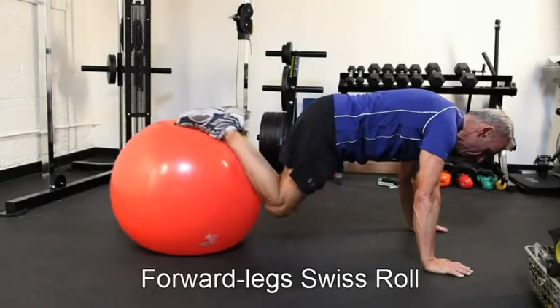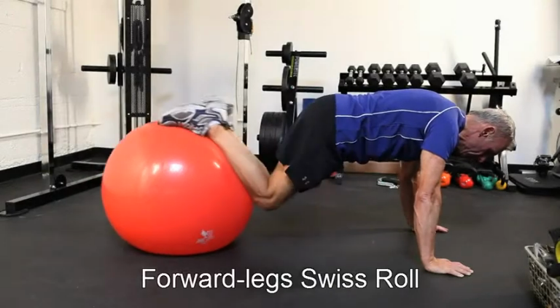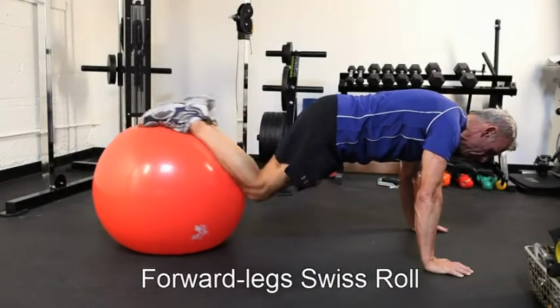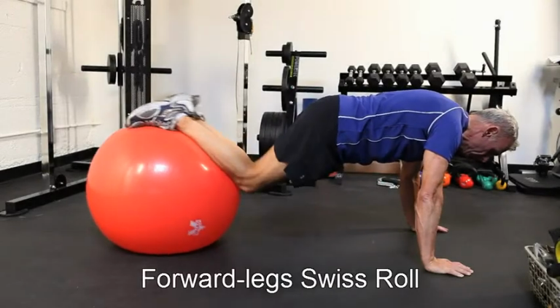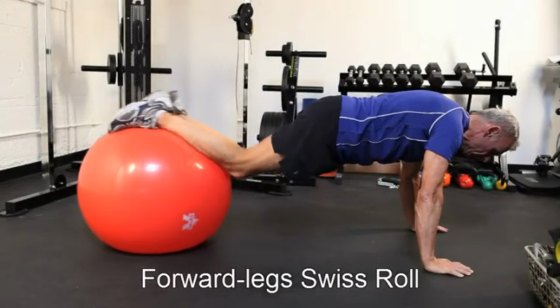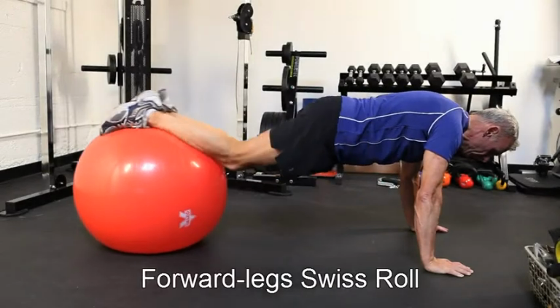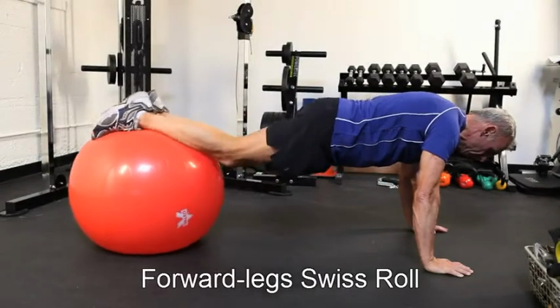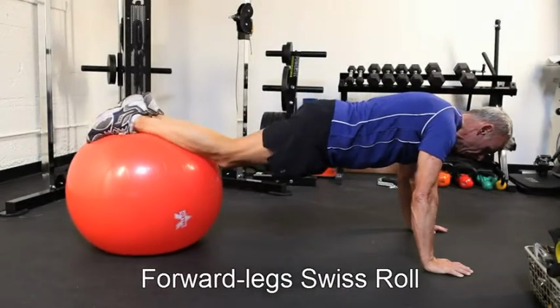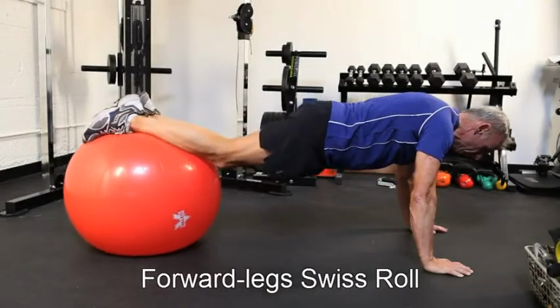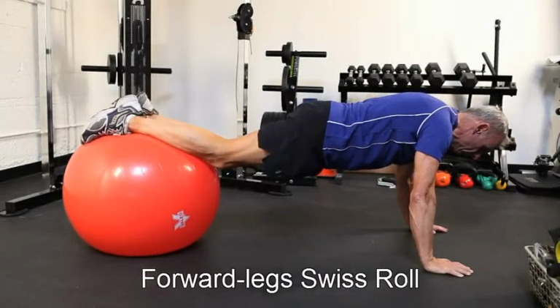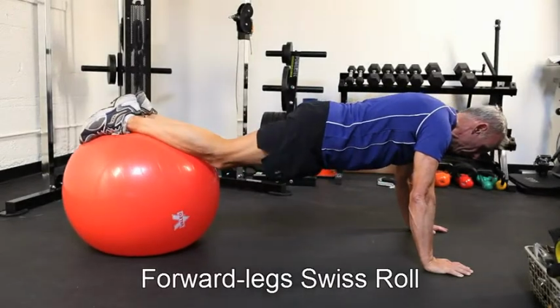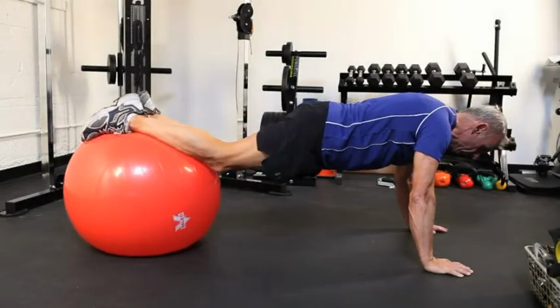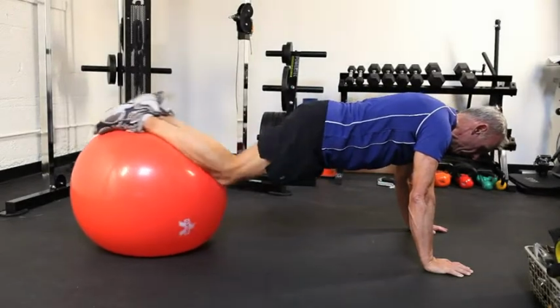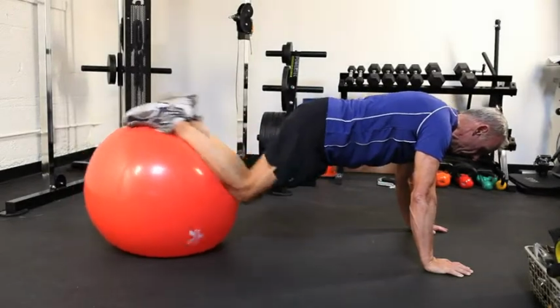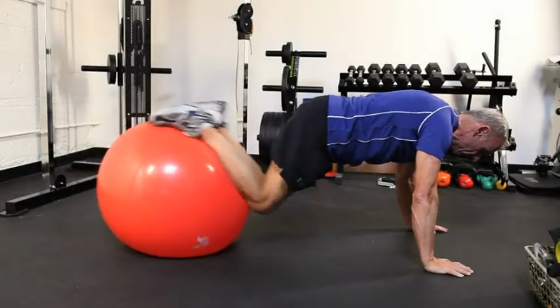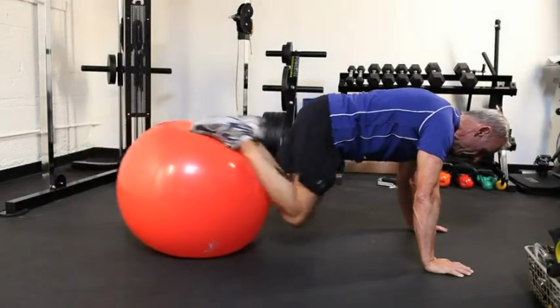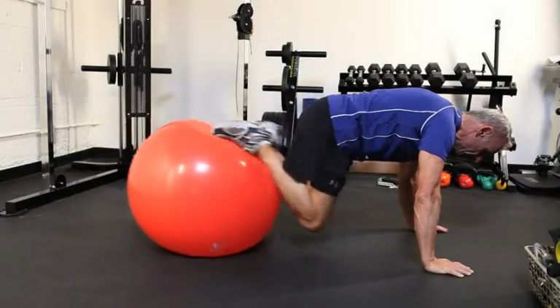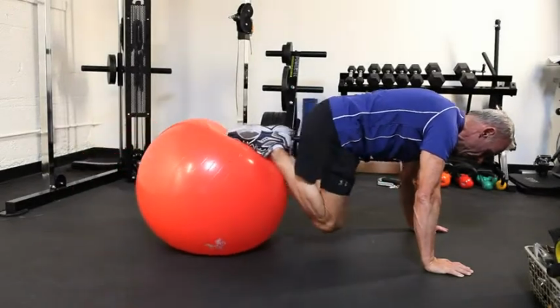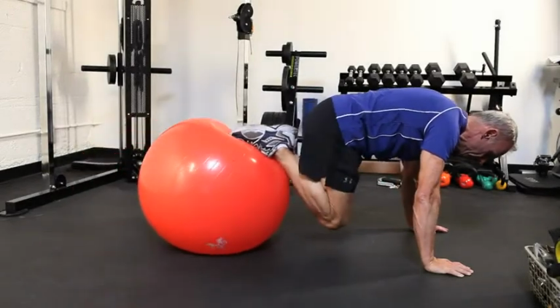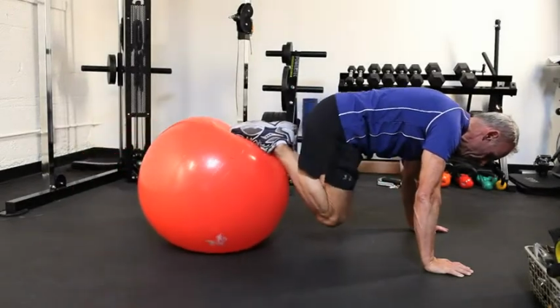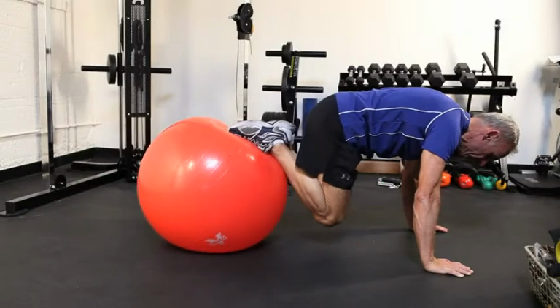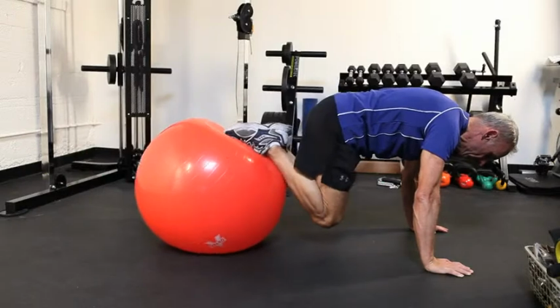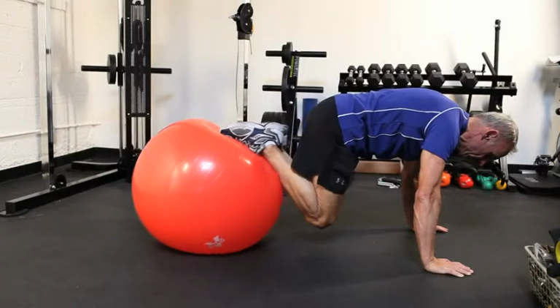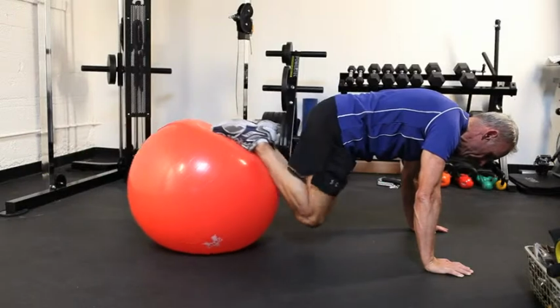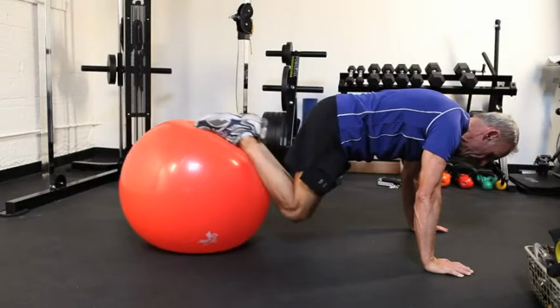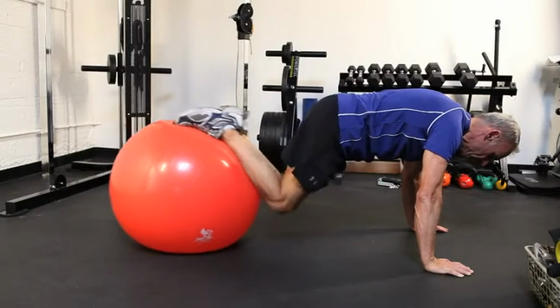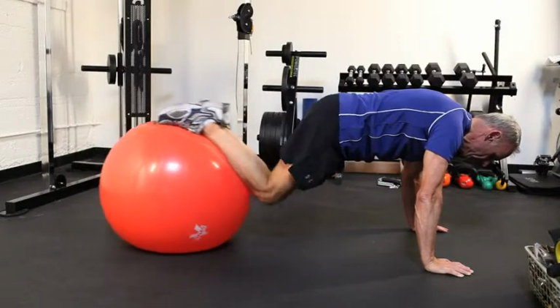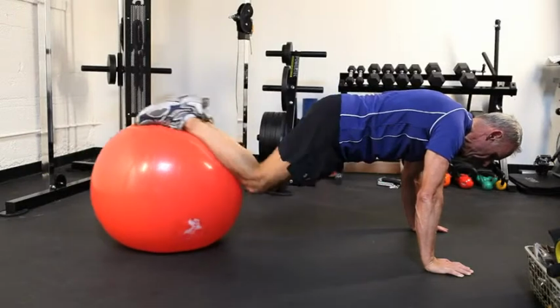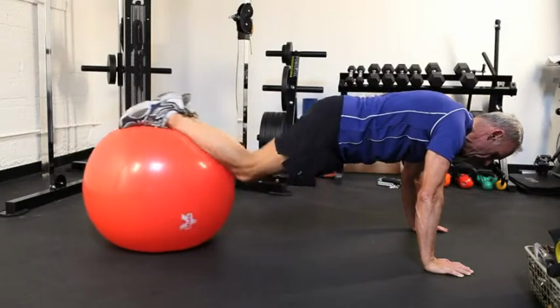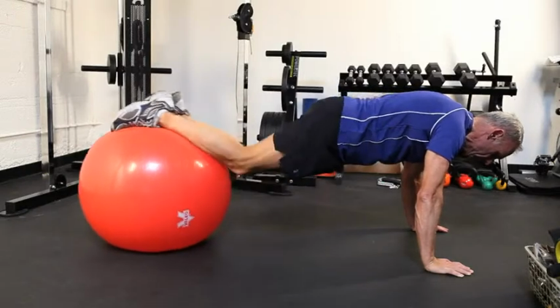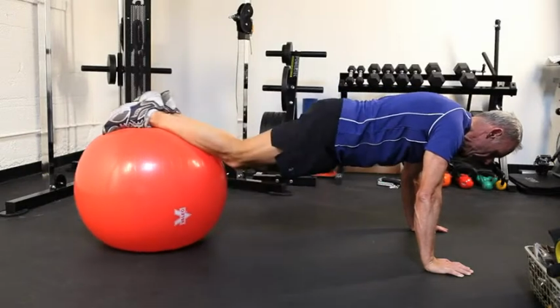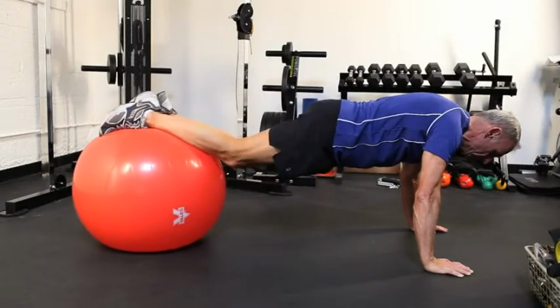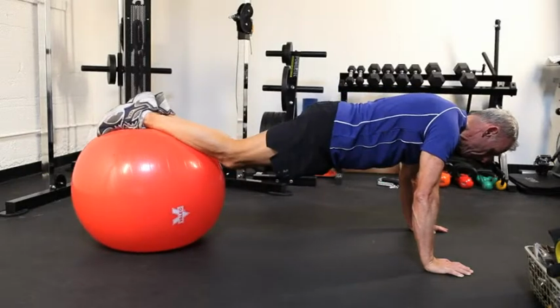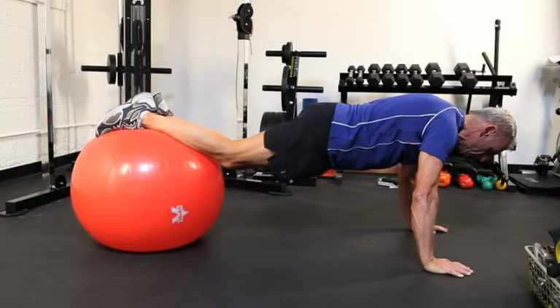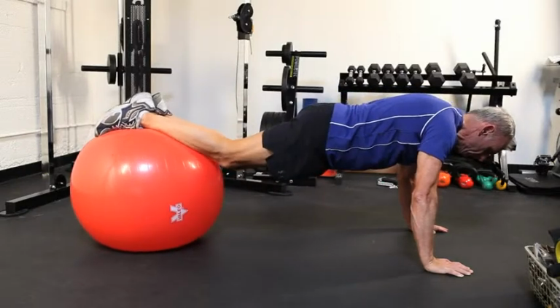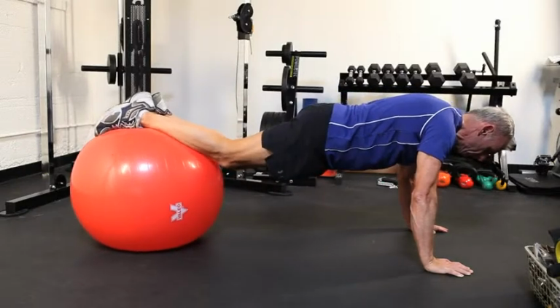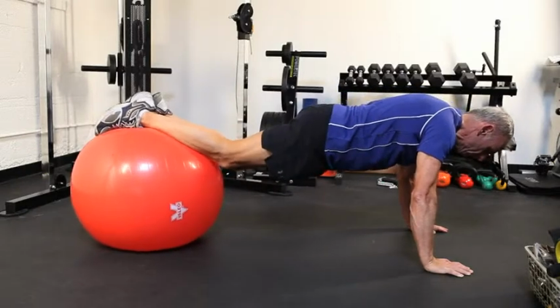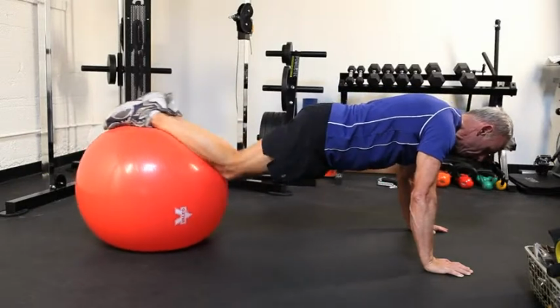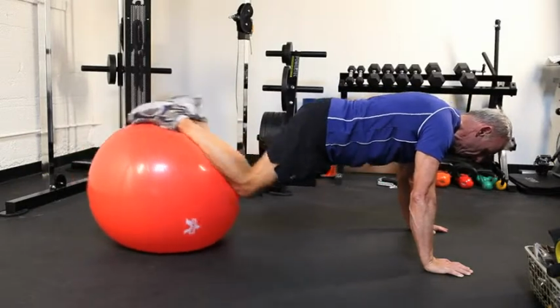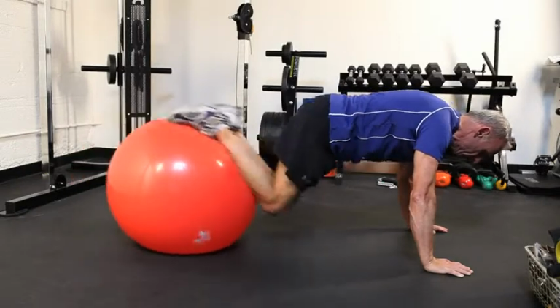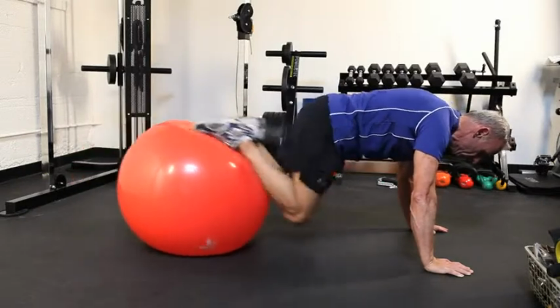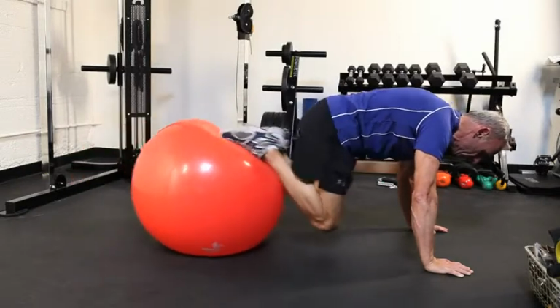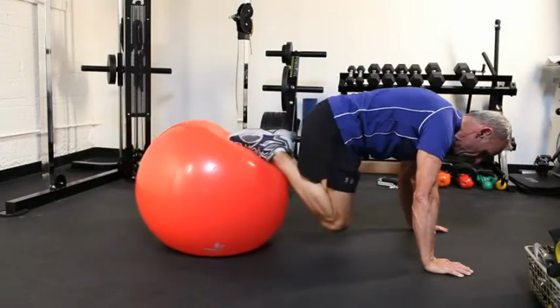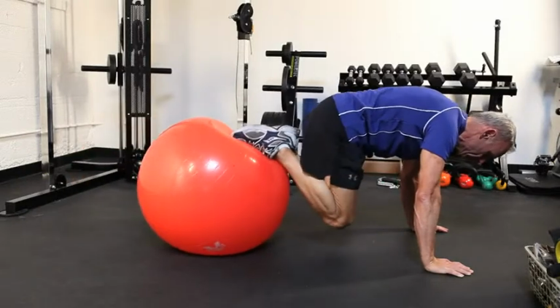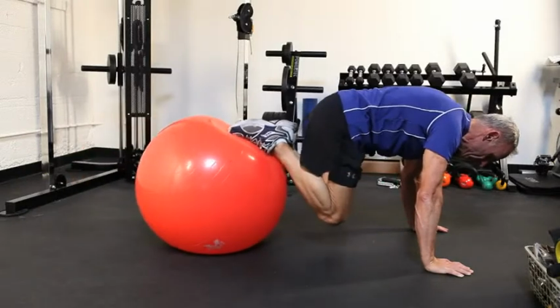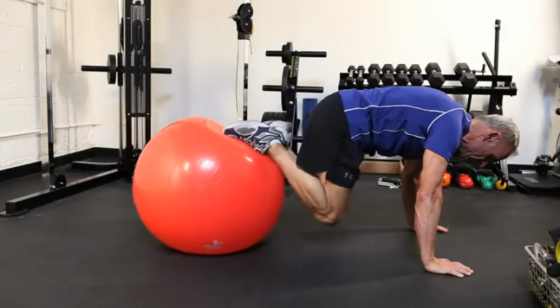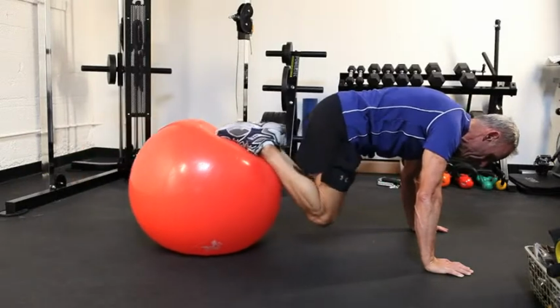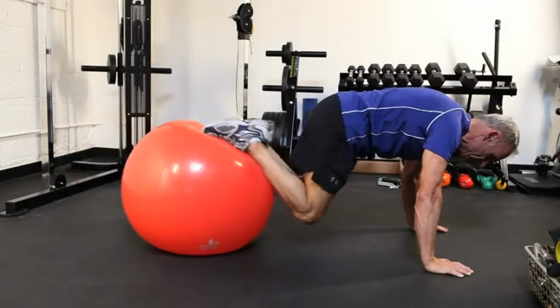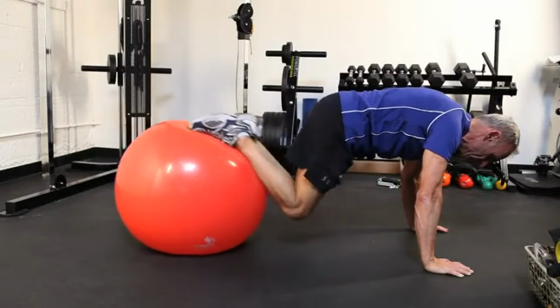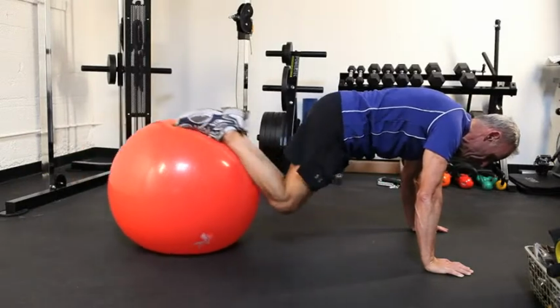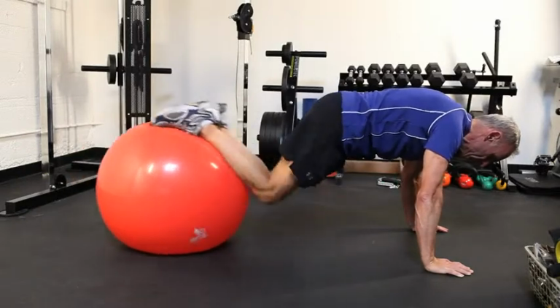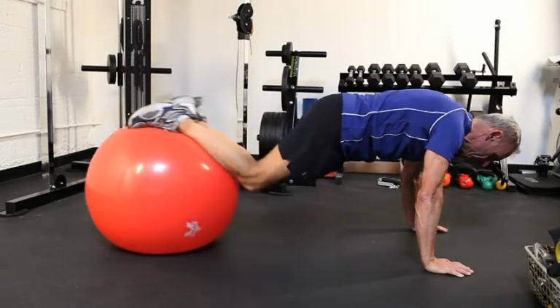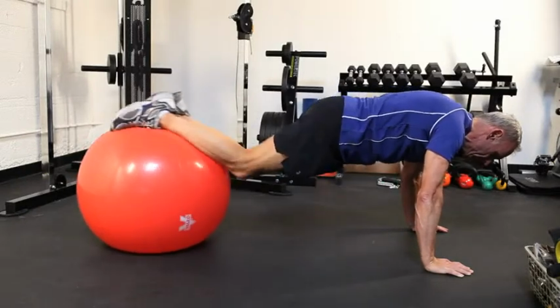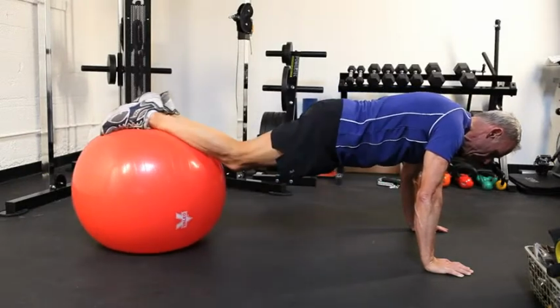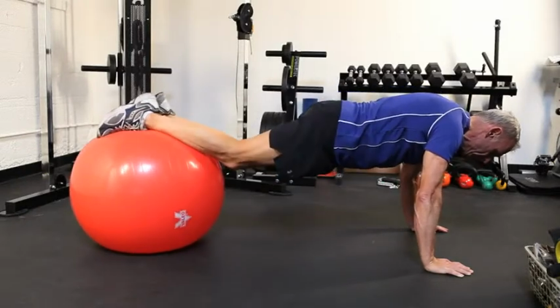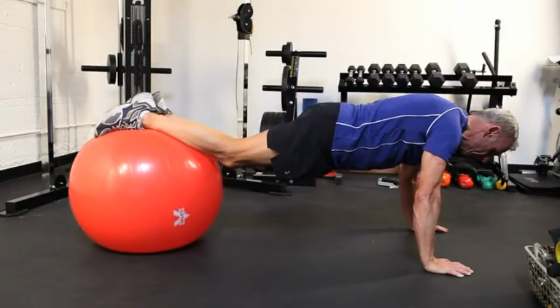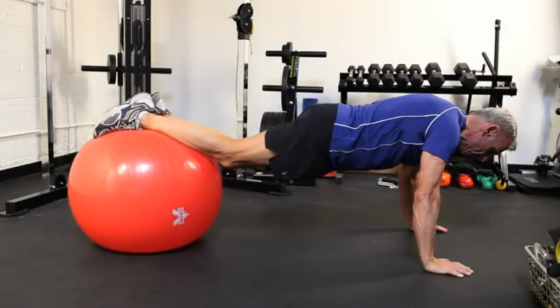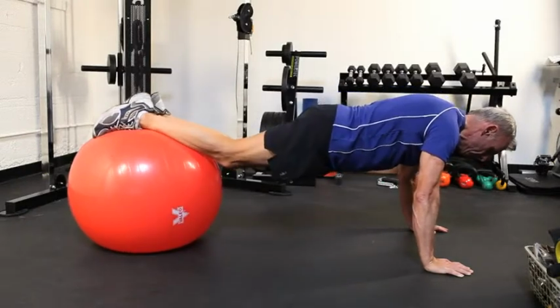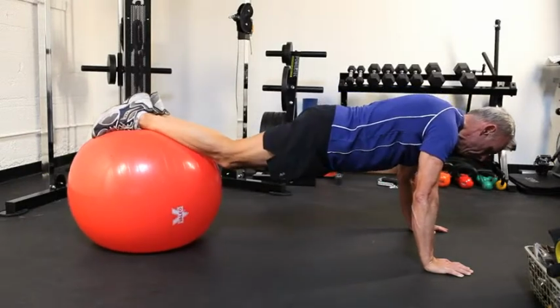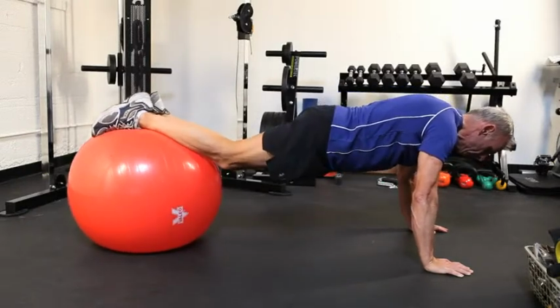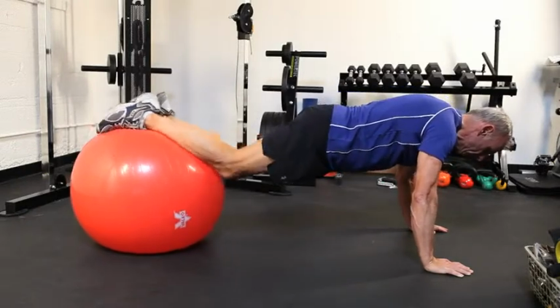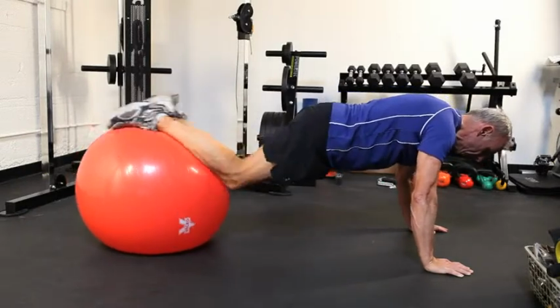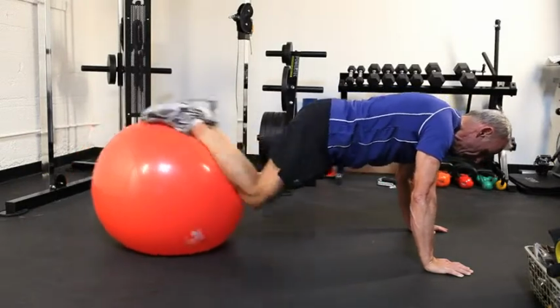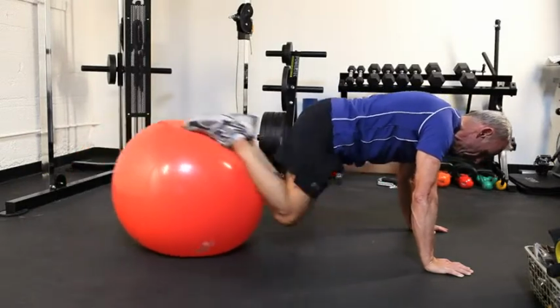Choose a twist ball of the right size. The correct size will have the feet at about the same height as the head and the upper body.